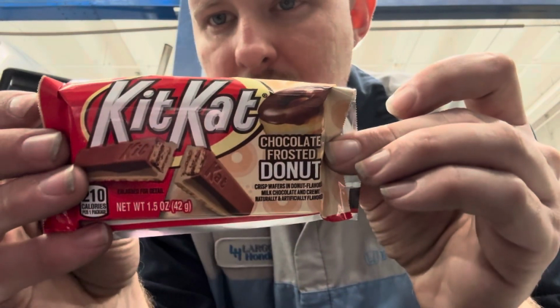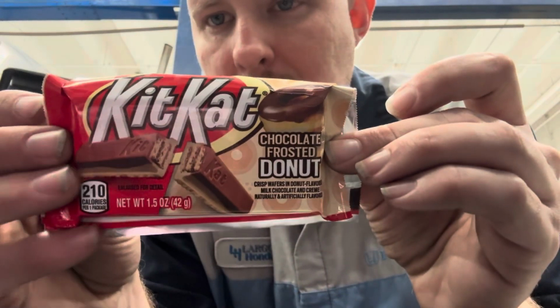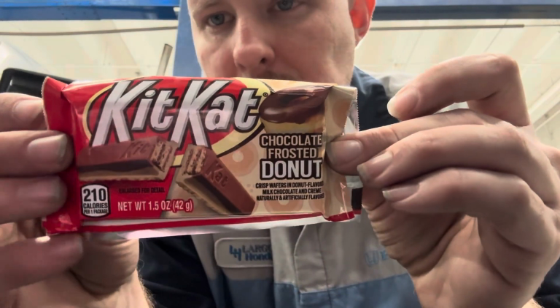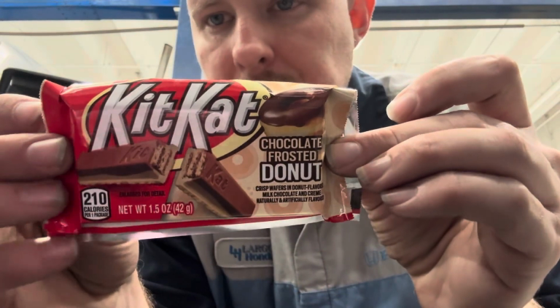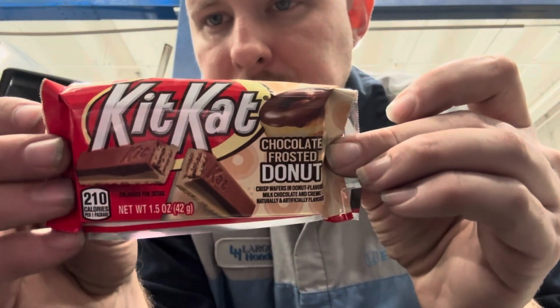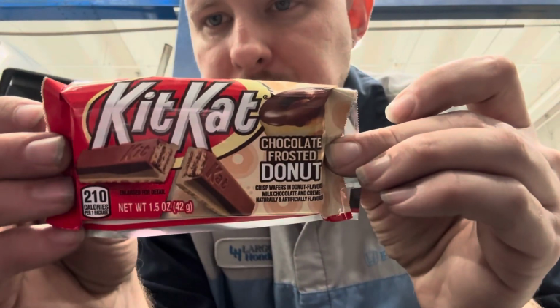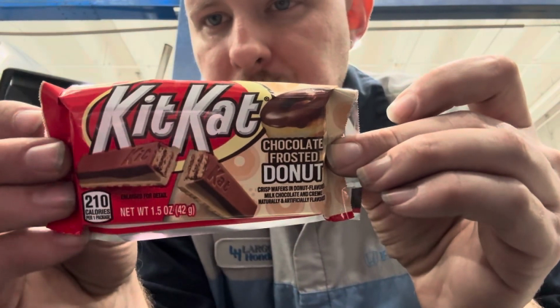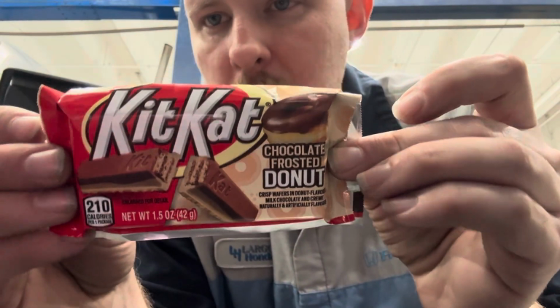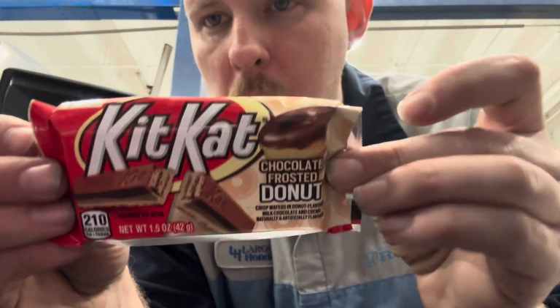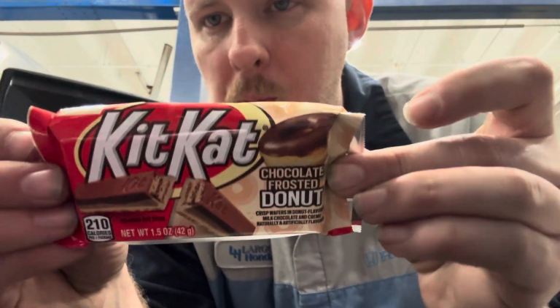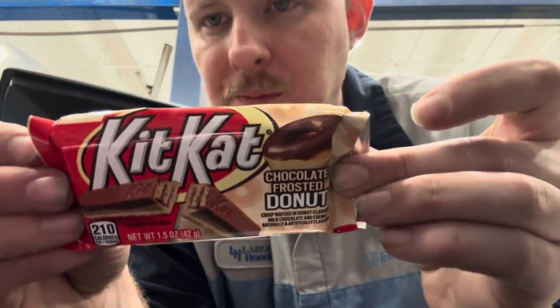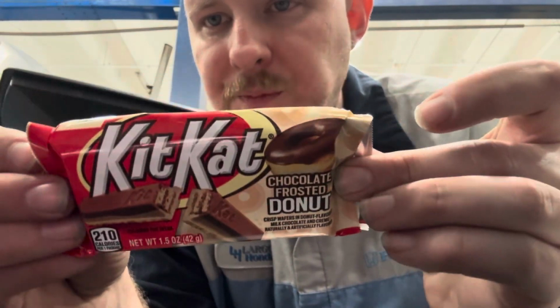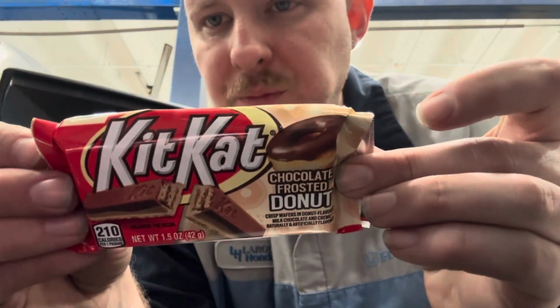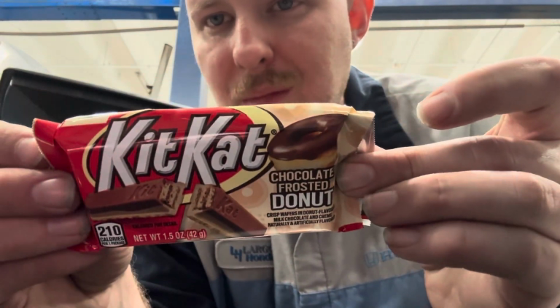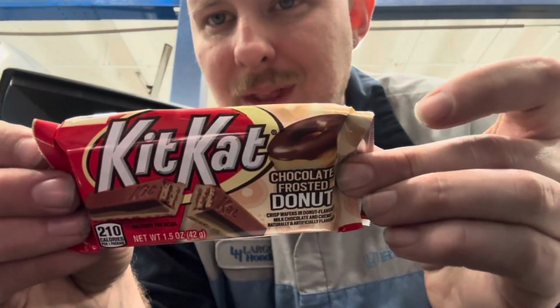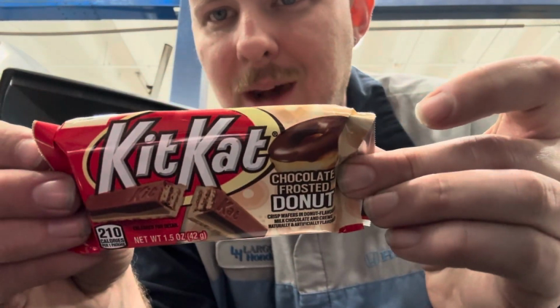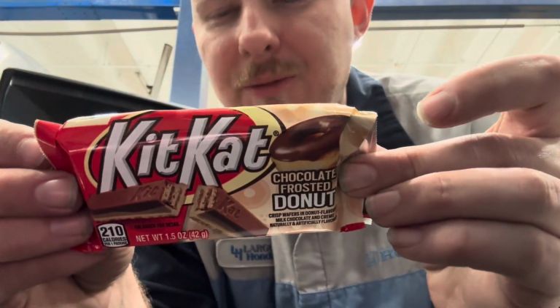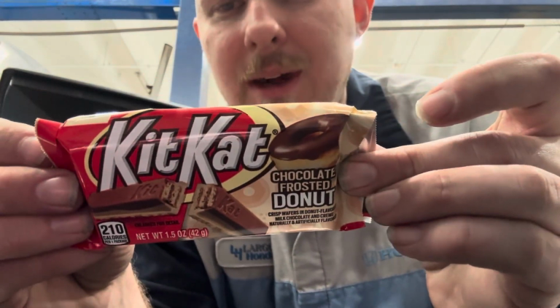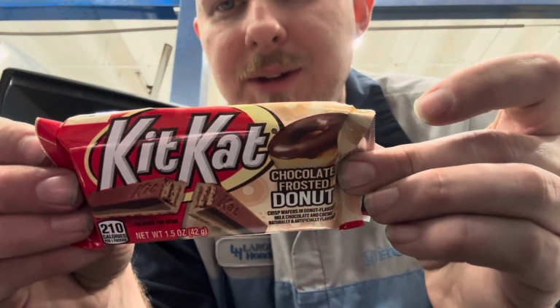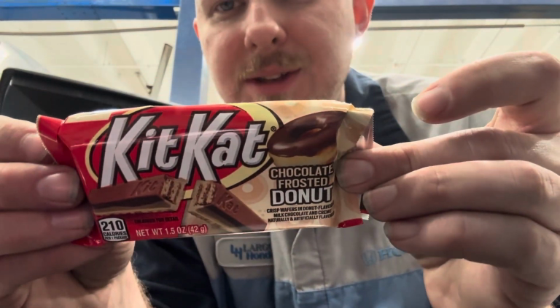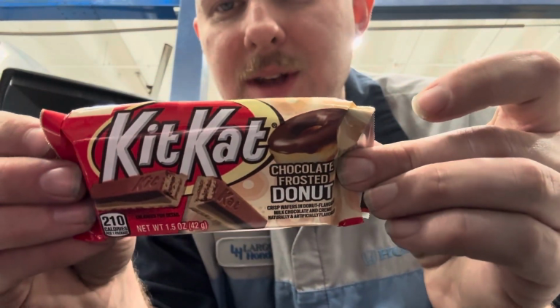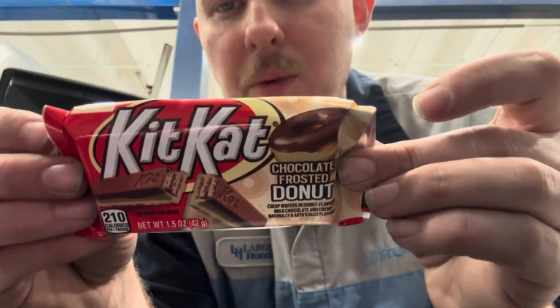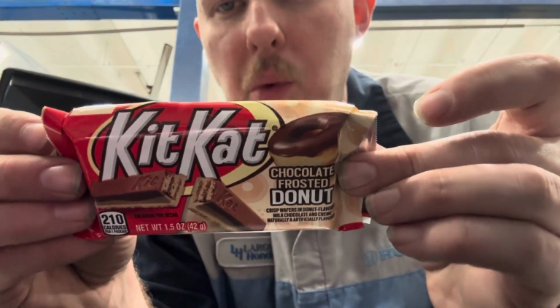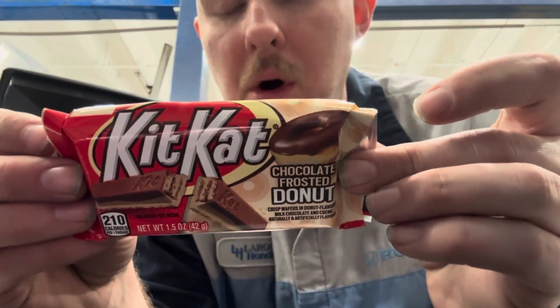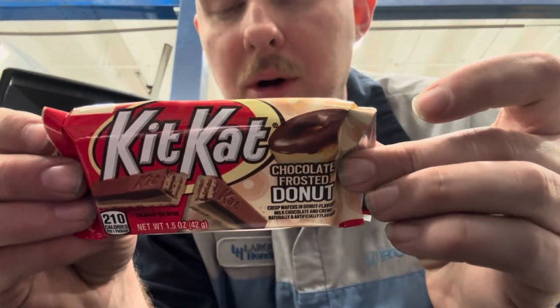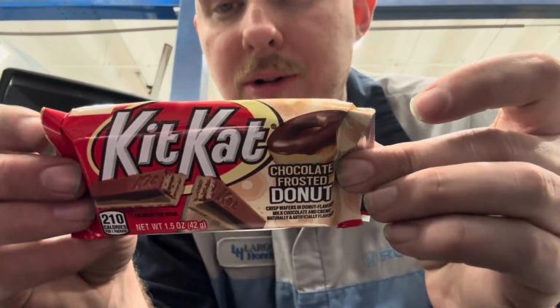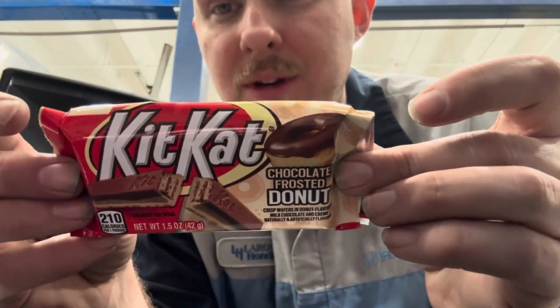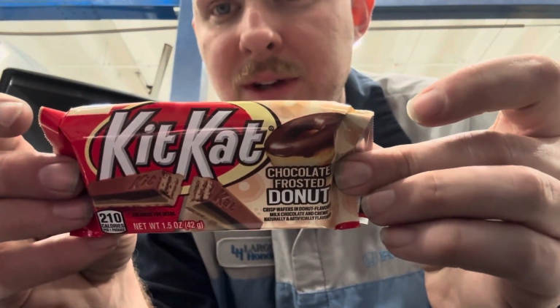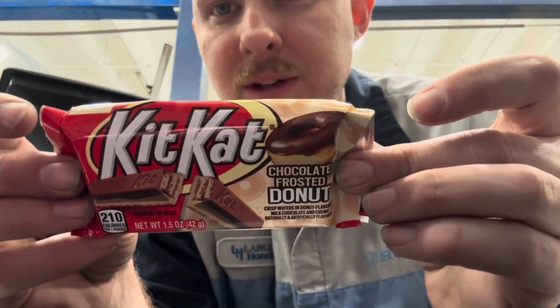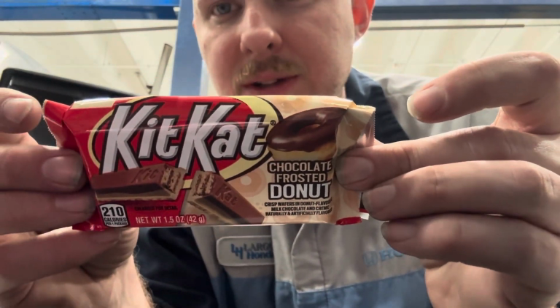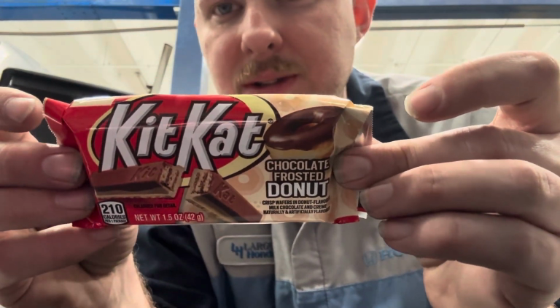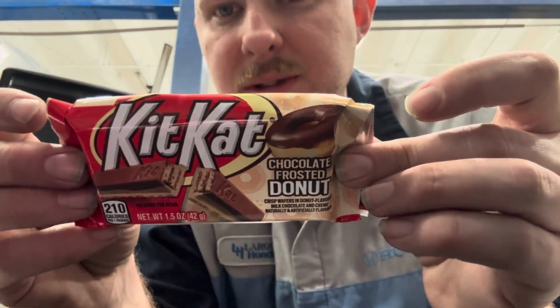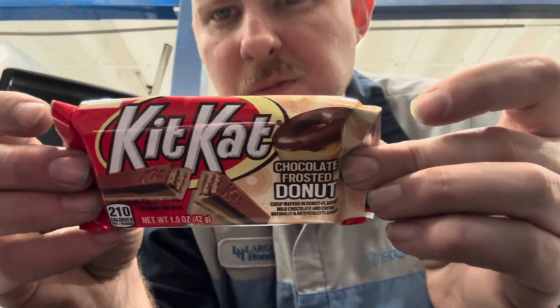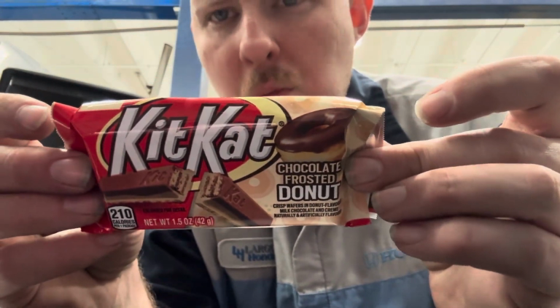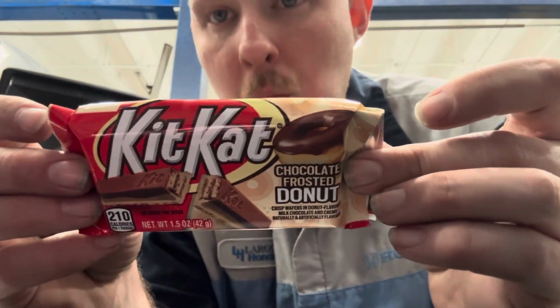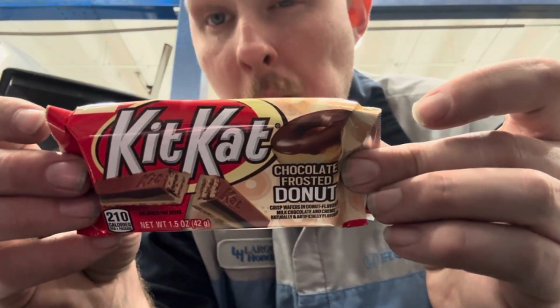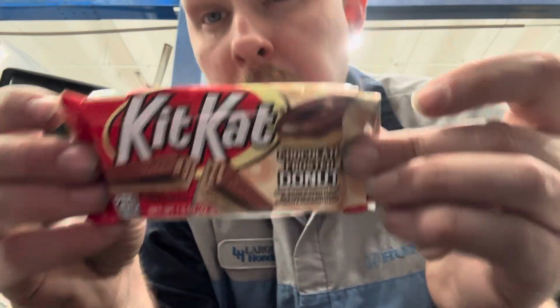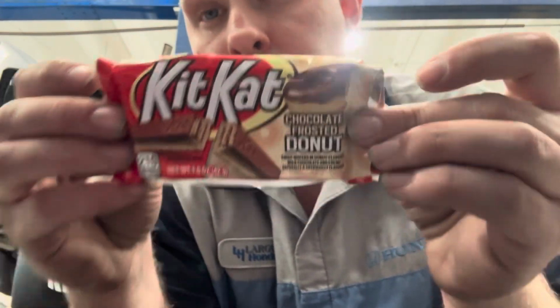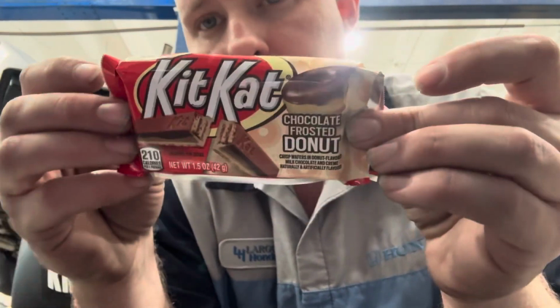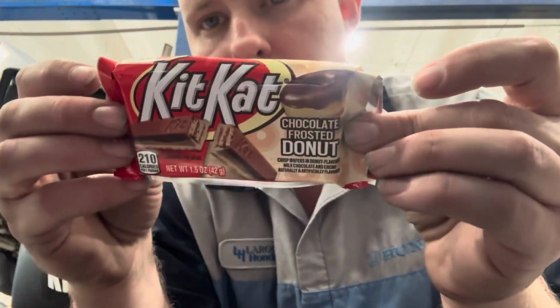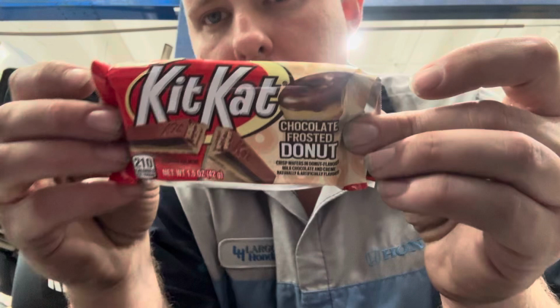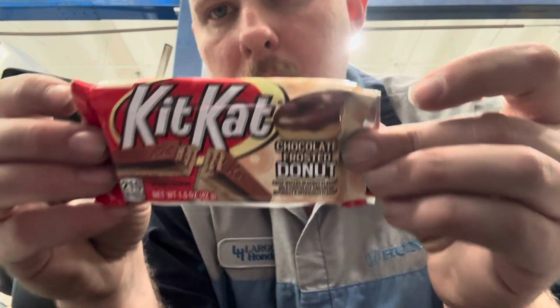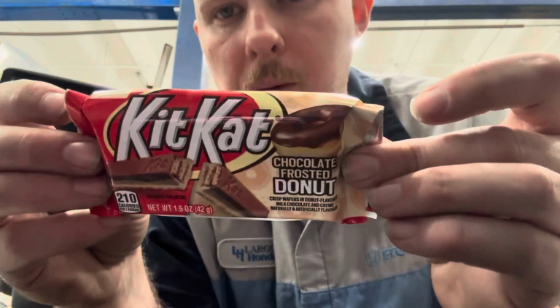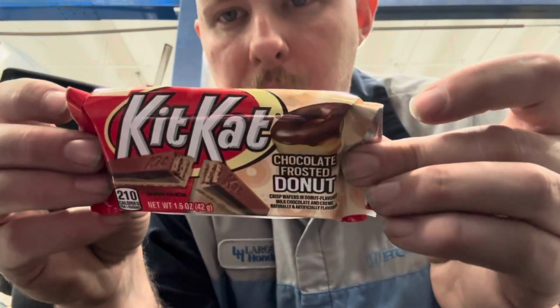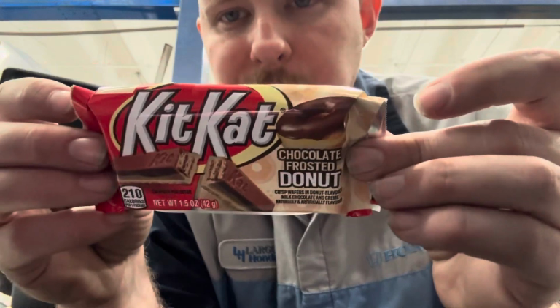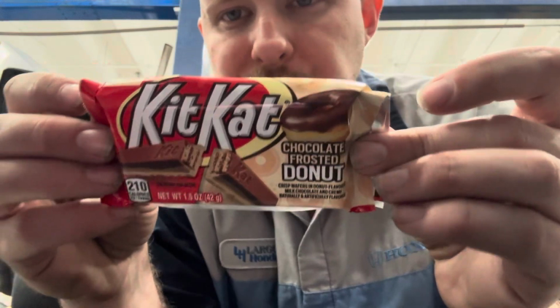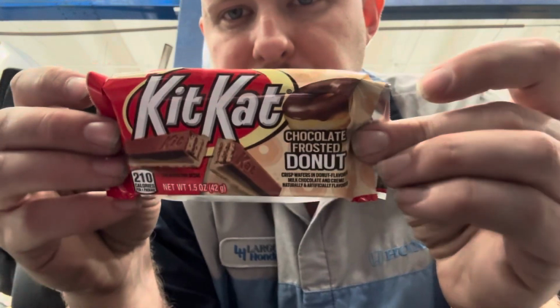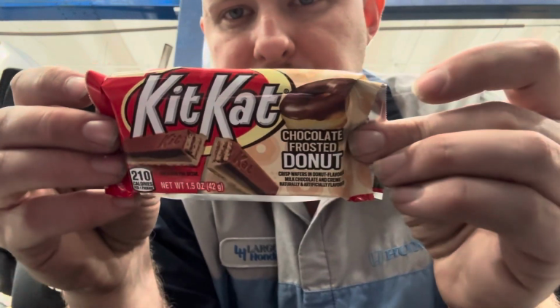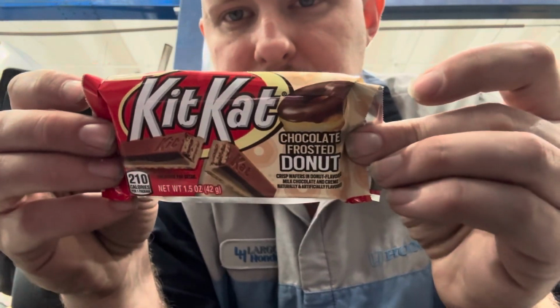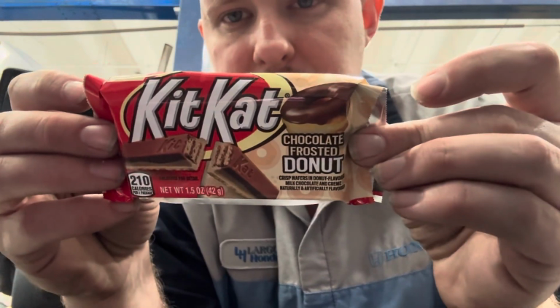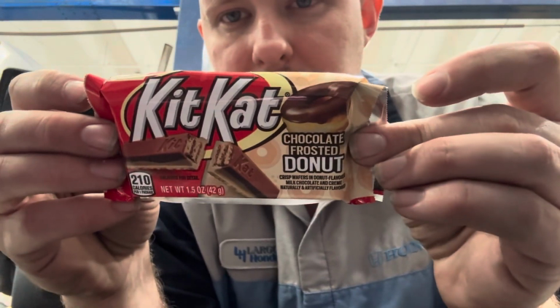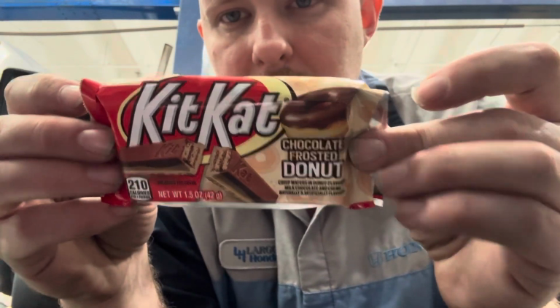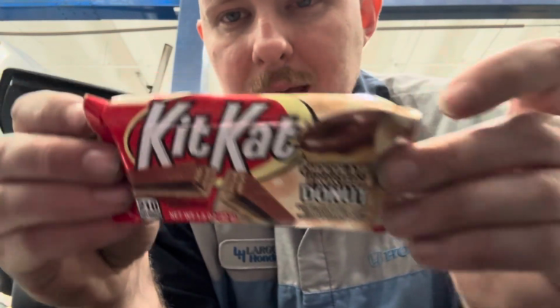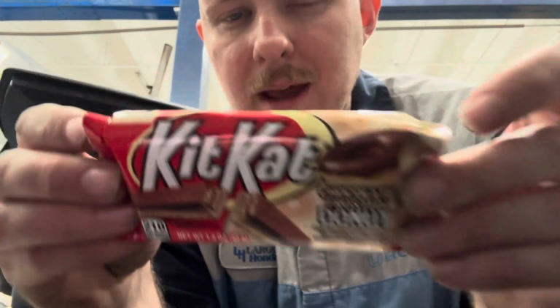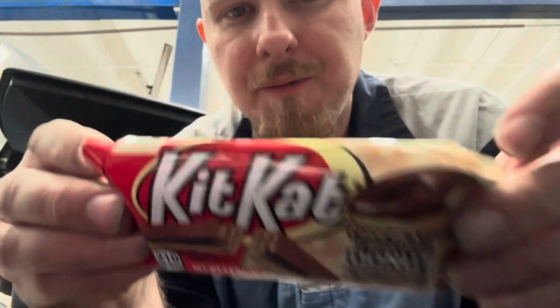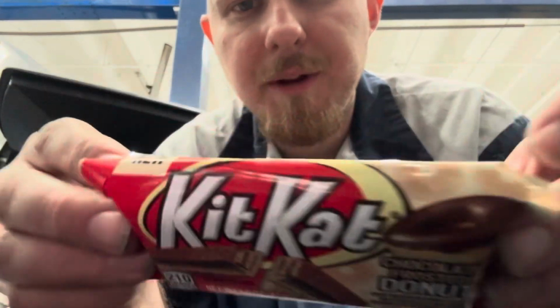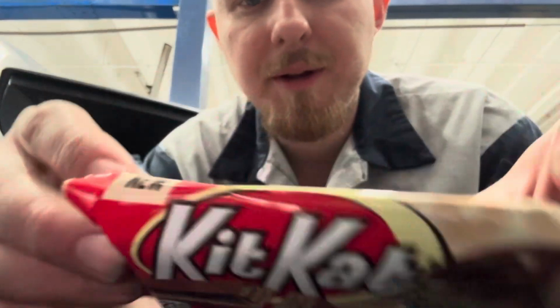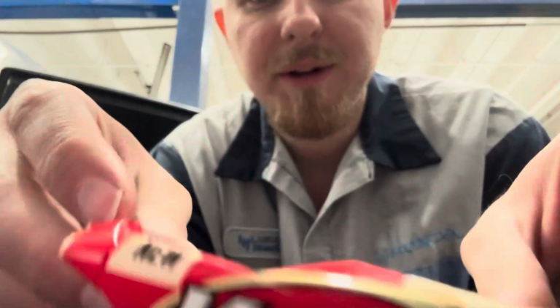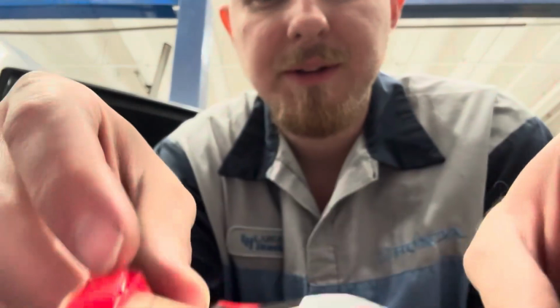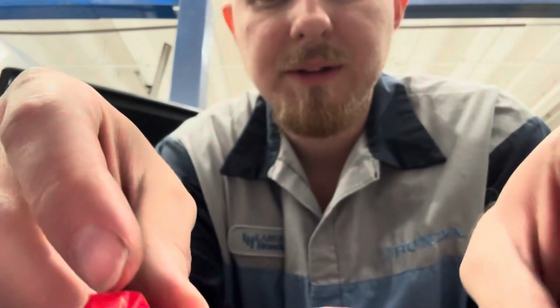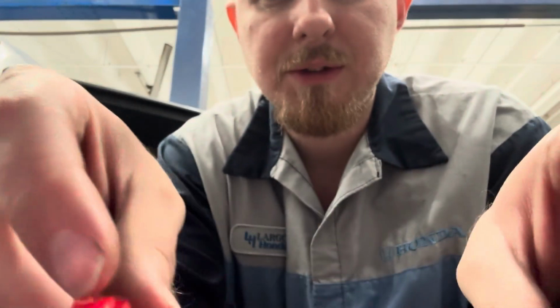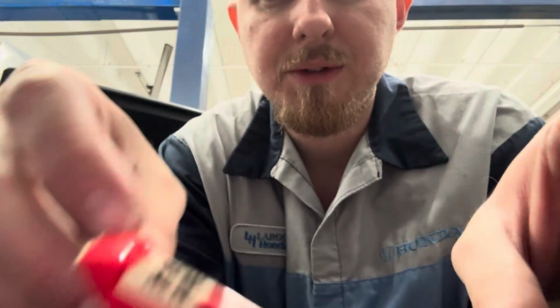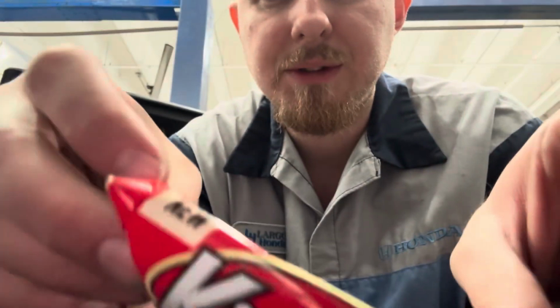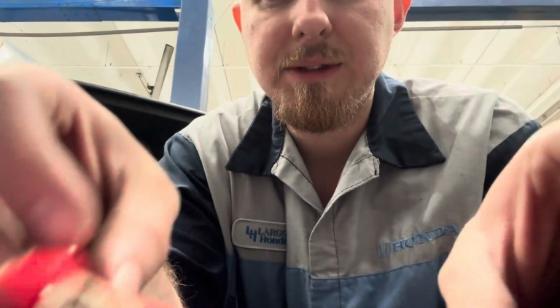I found these at Walgreens, if anybody's interested.